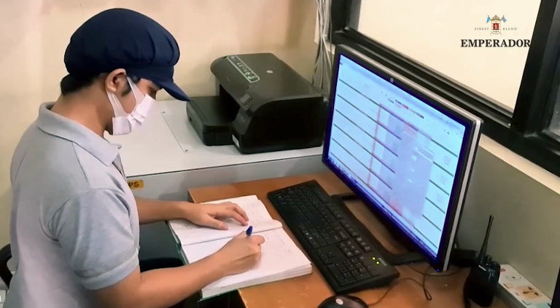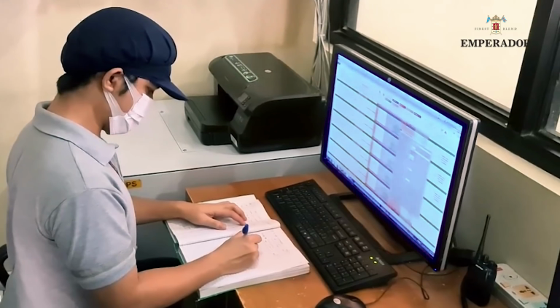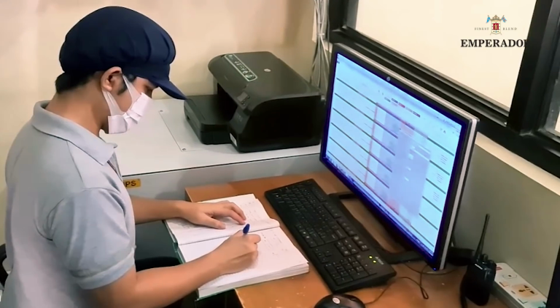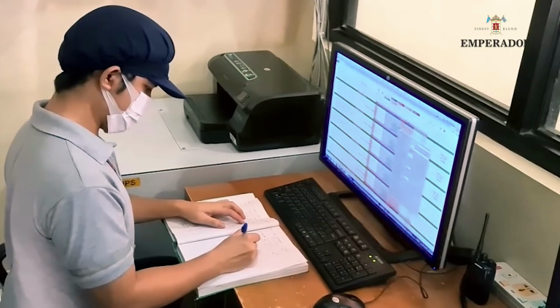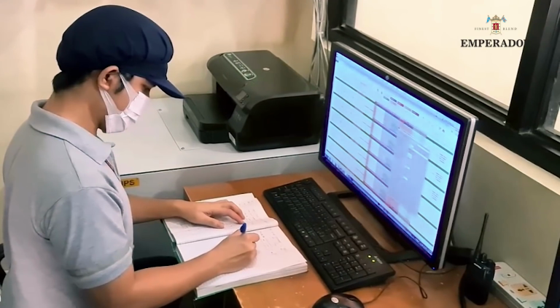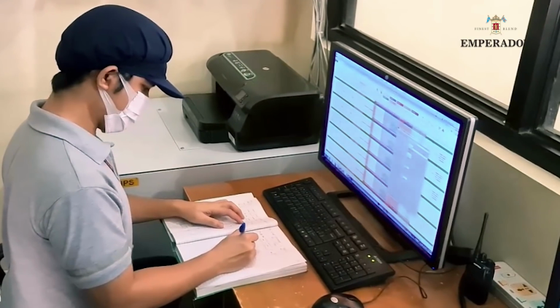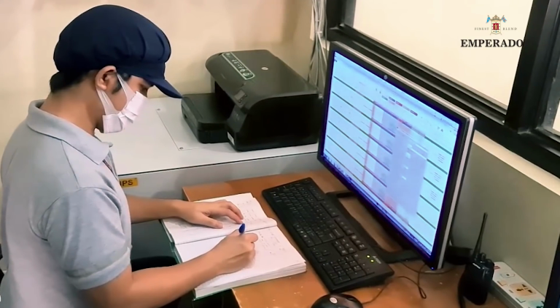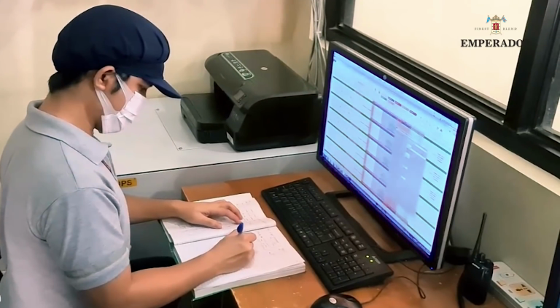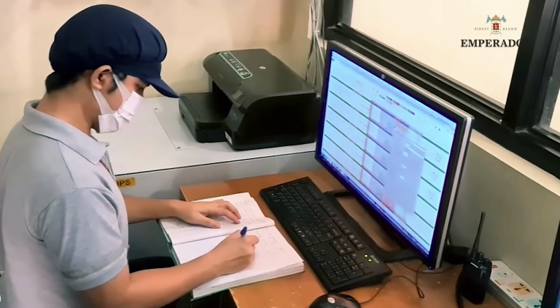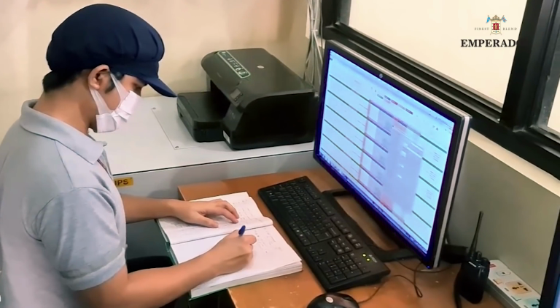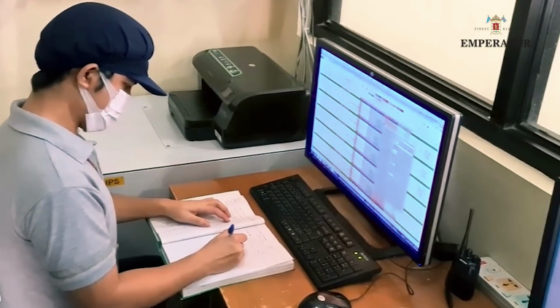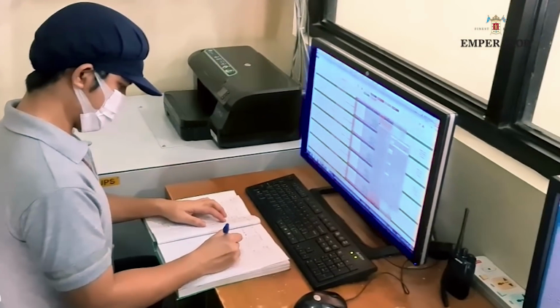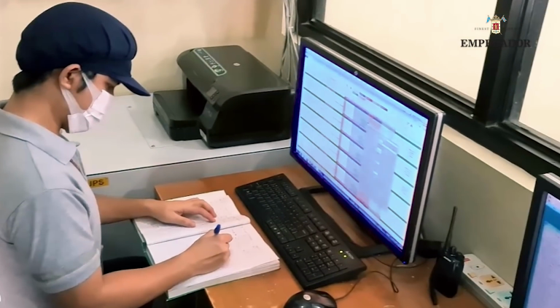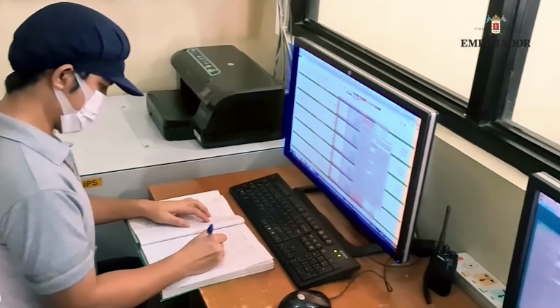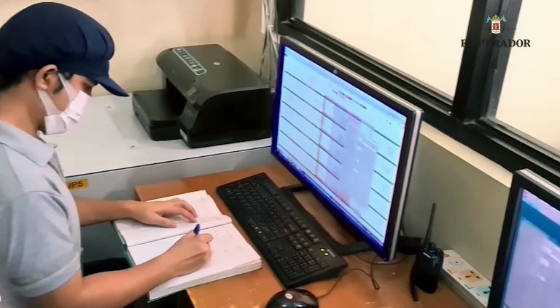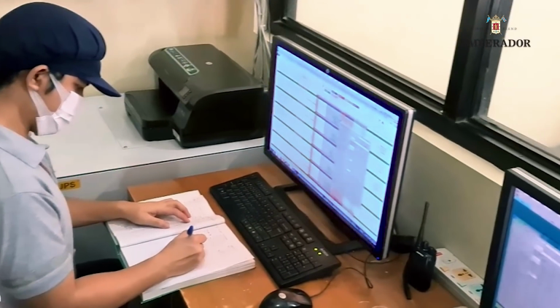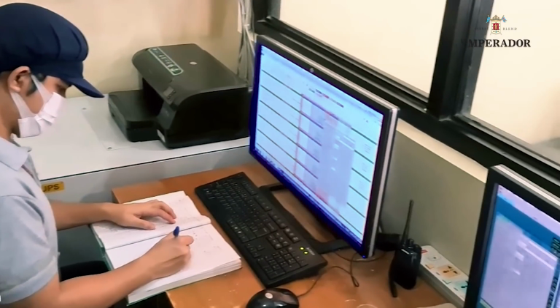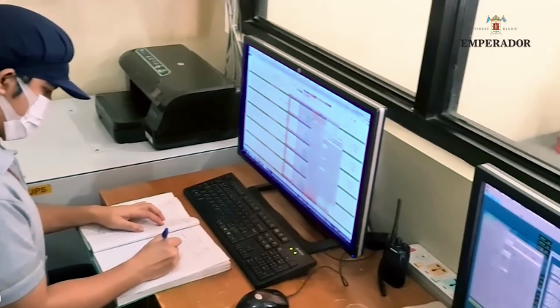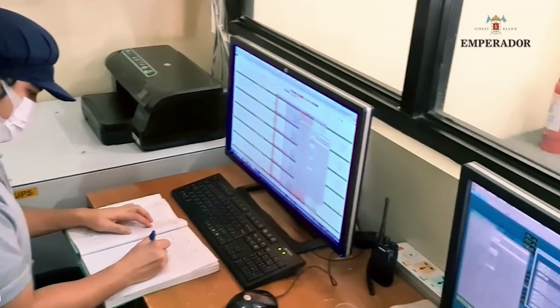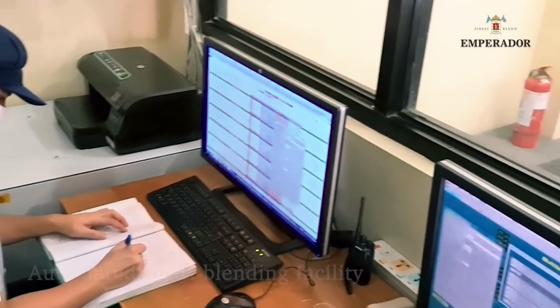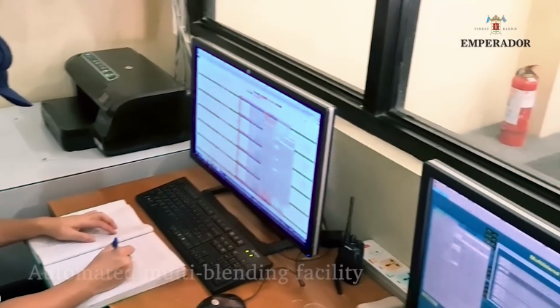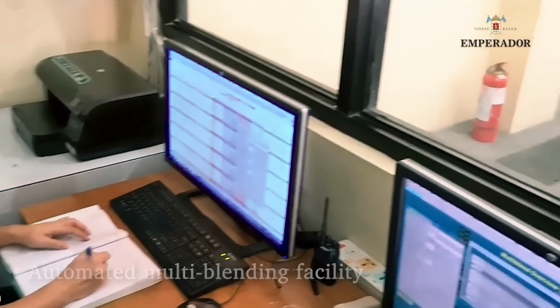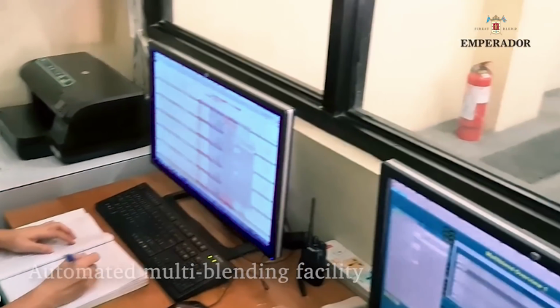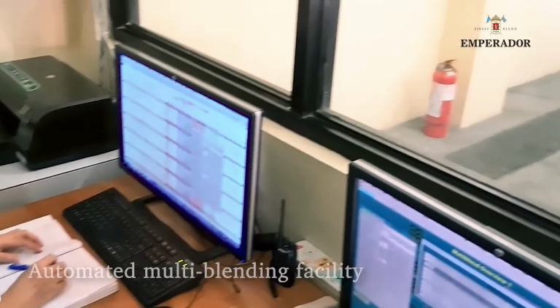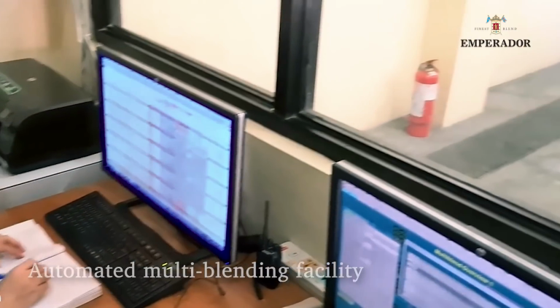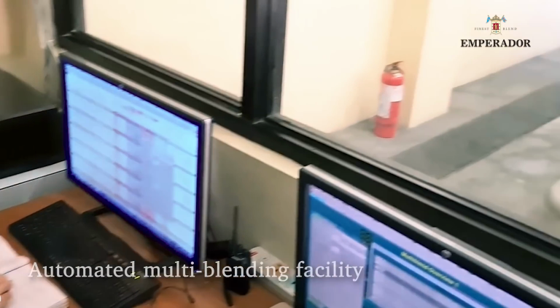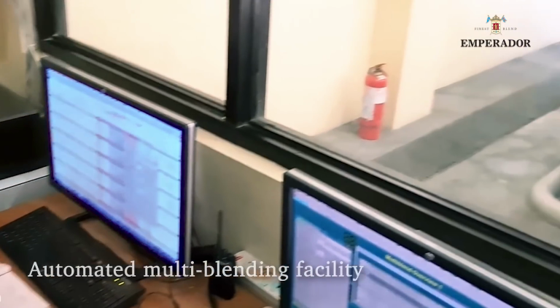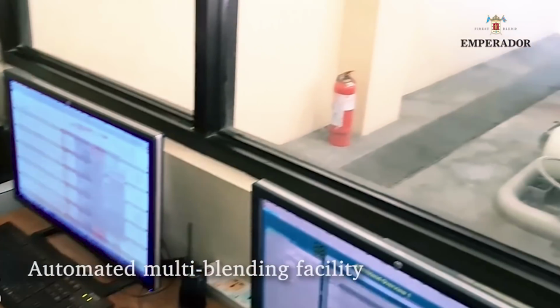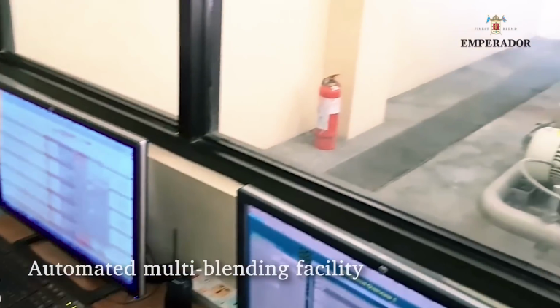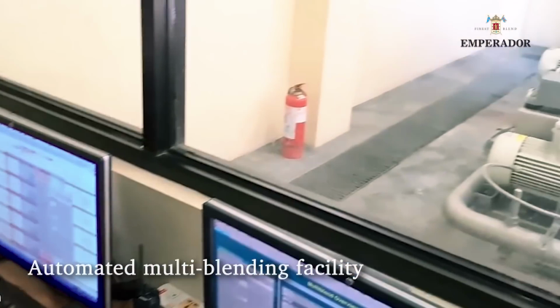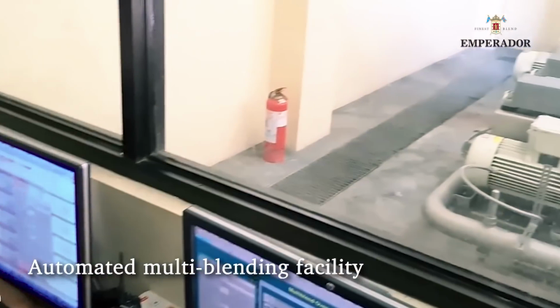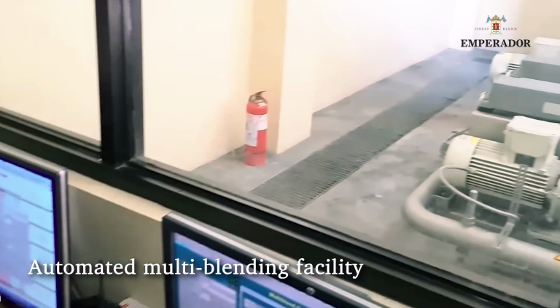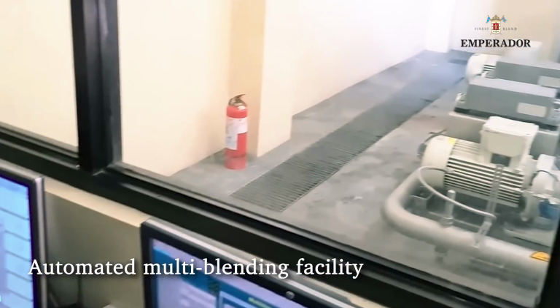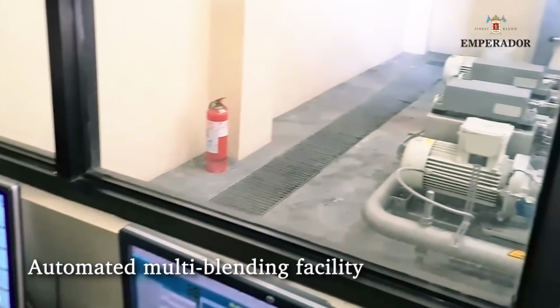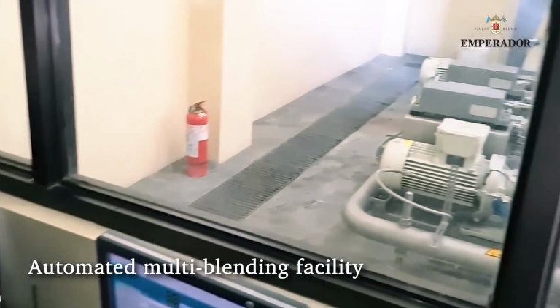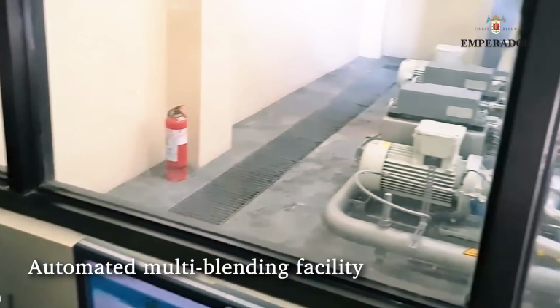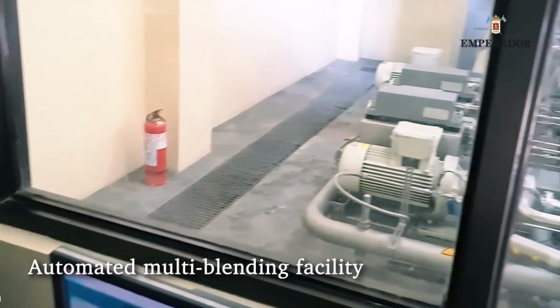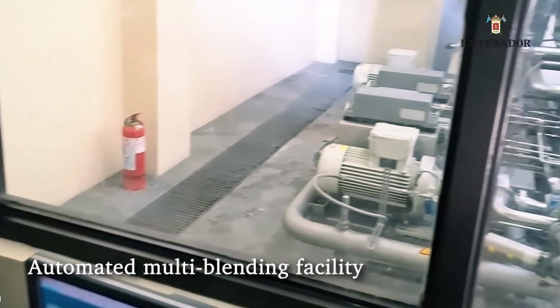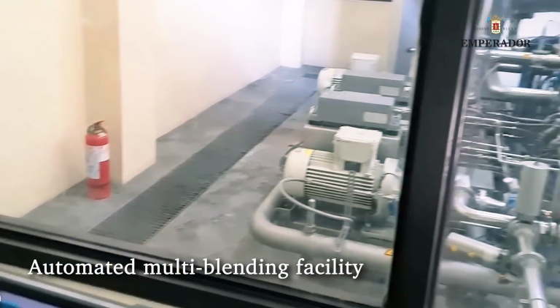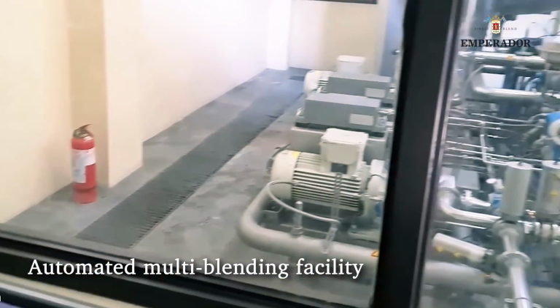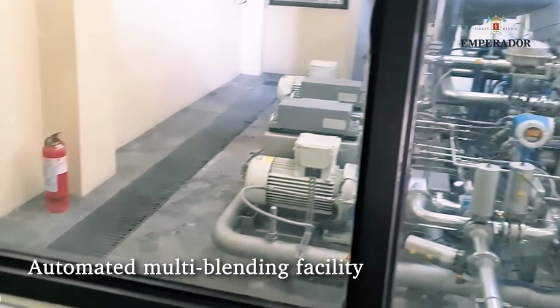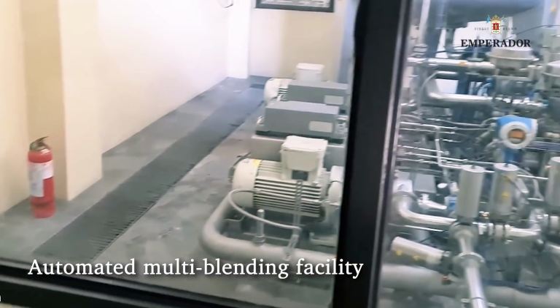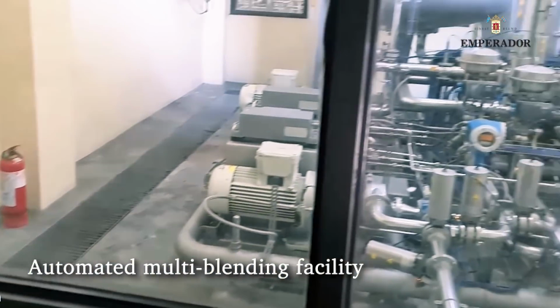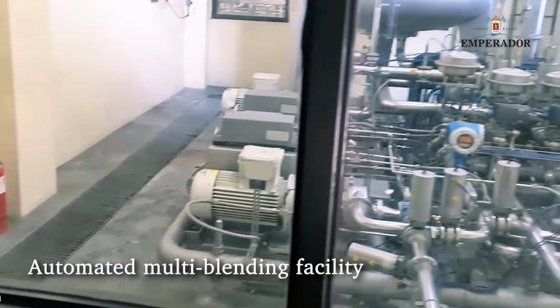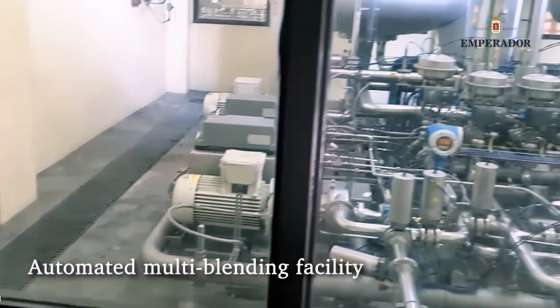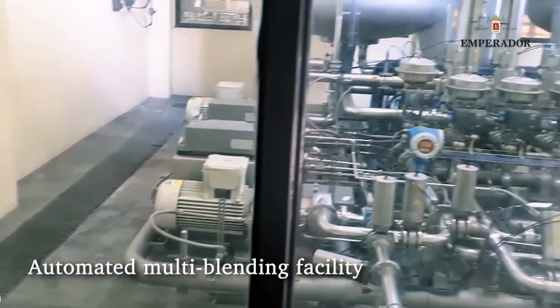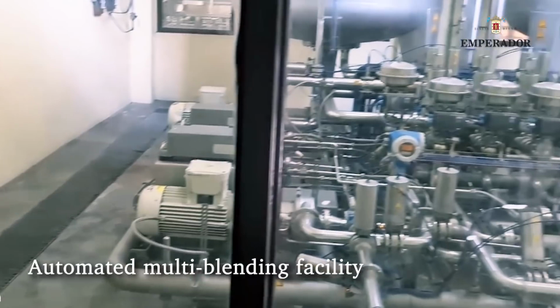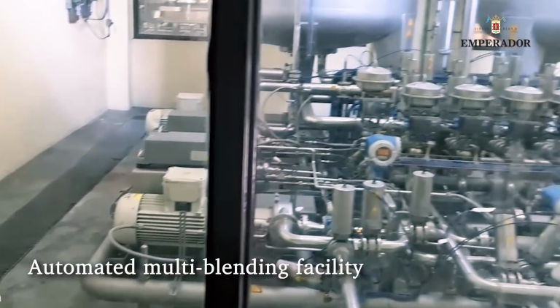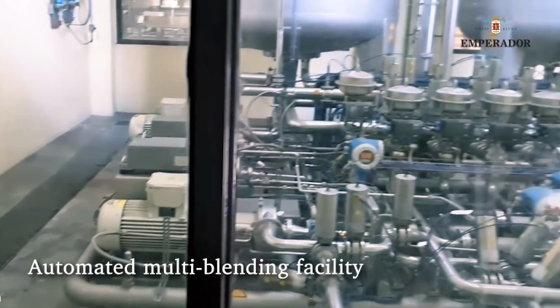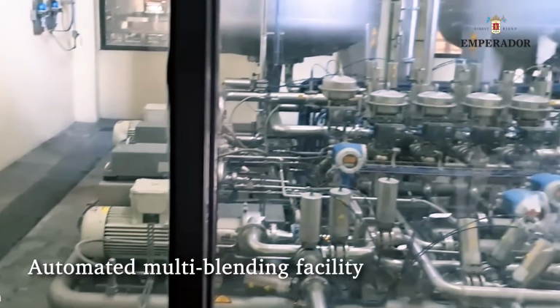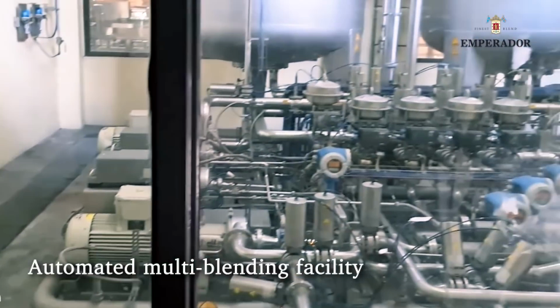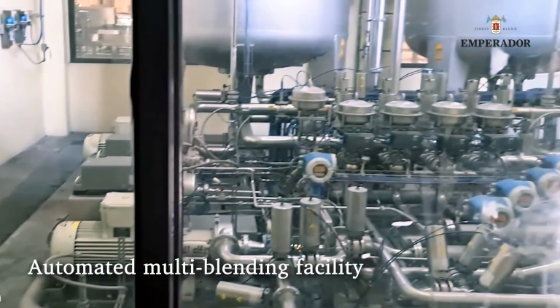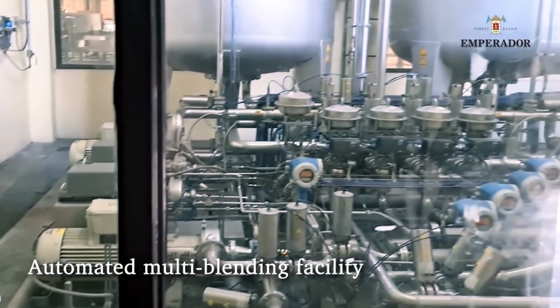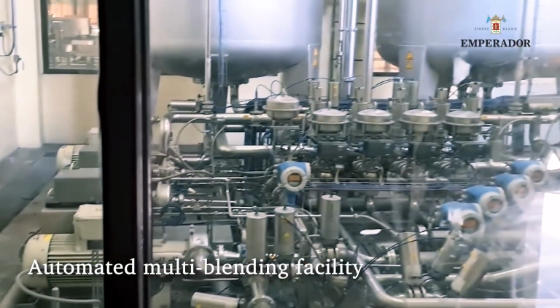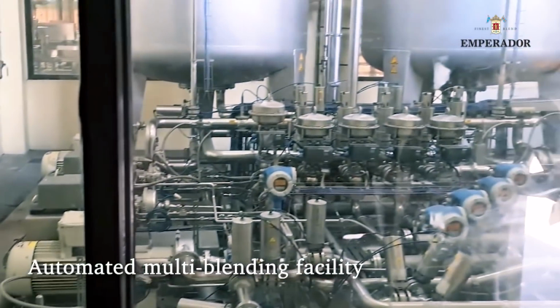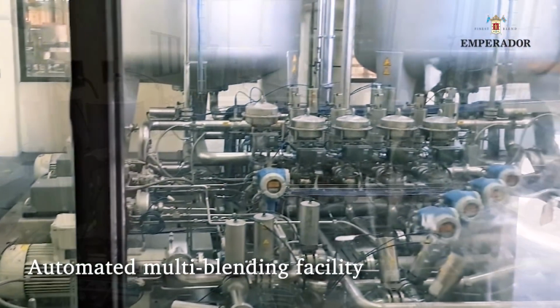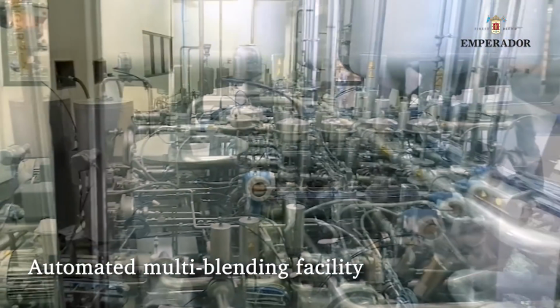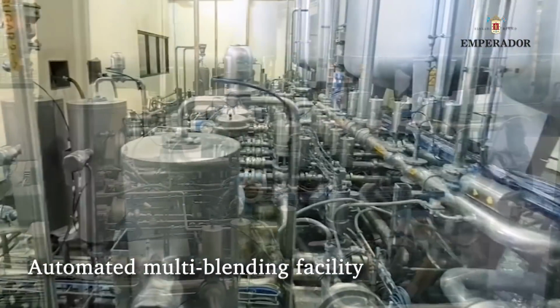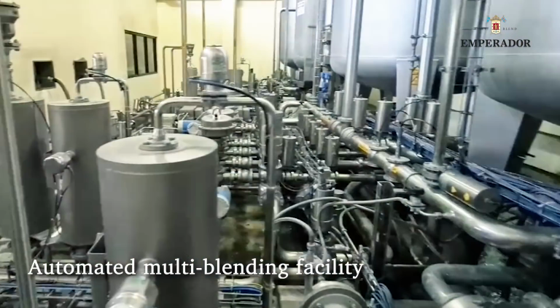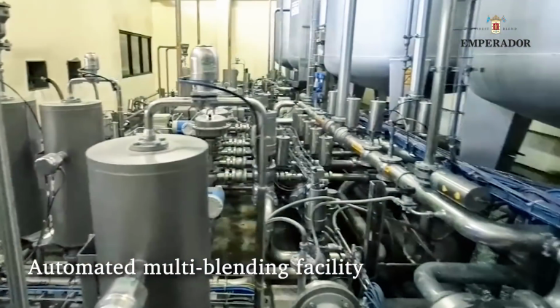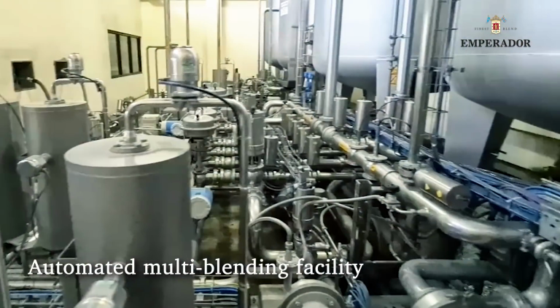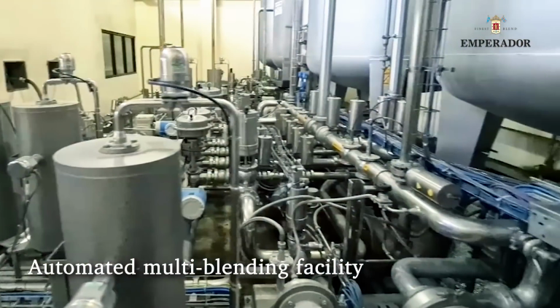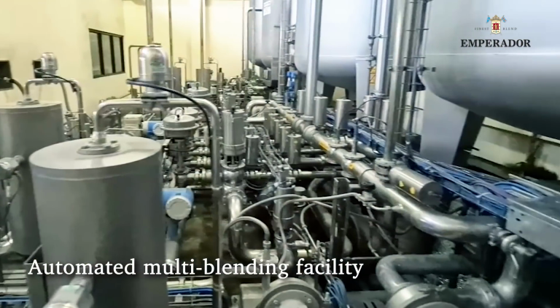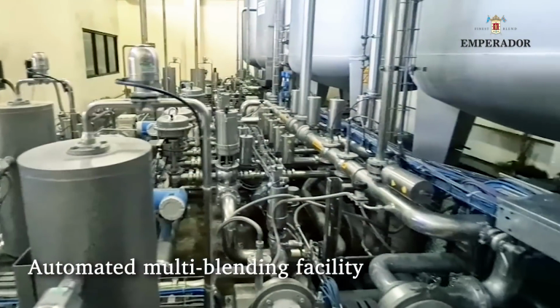Emperador's multi-blending facility is fully automated, creating the finest blend through modern technology.